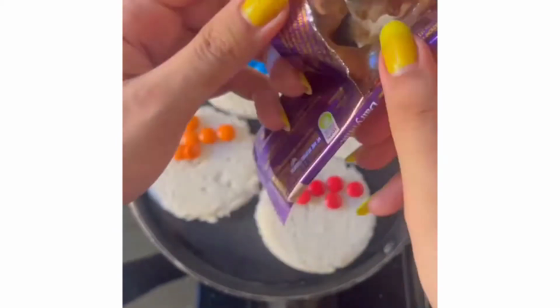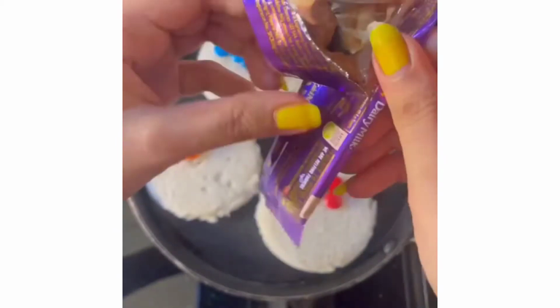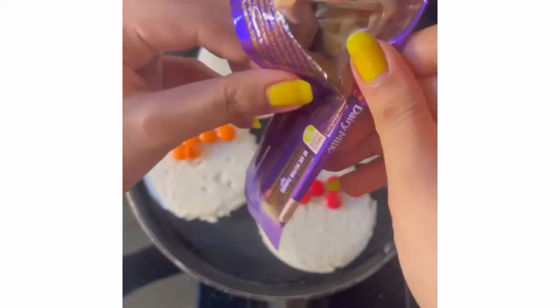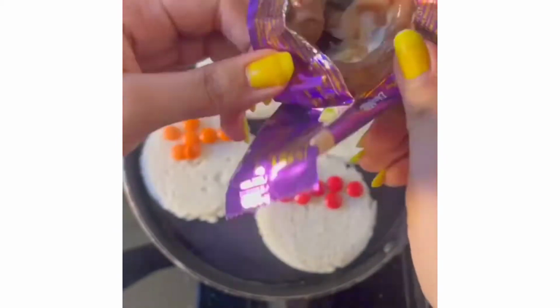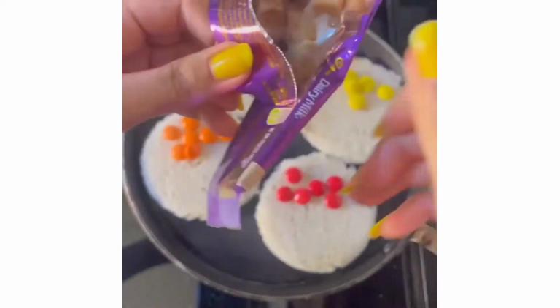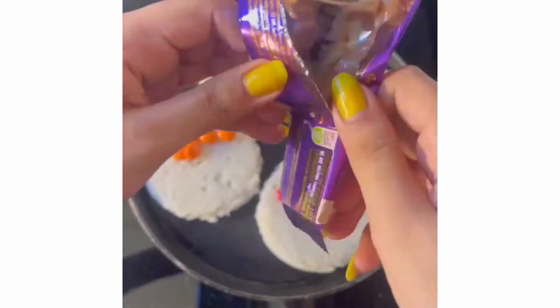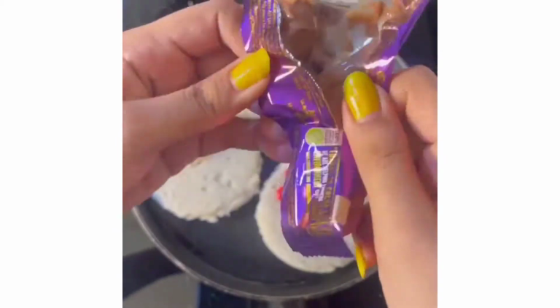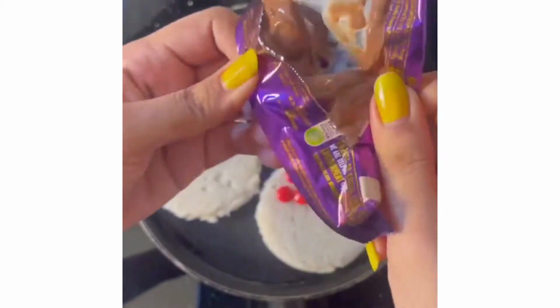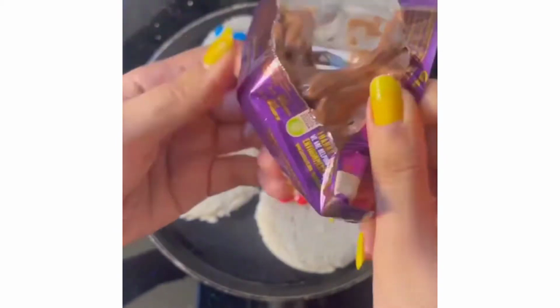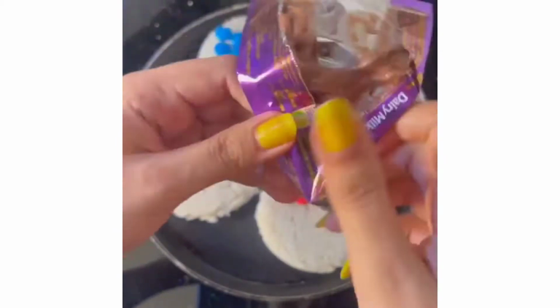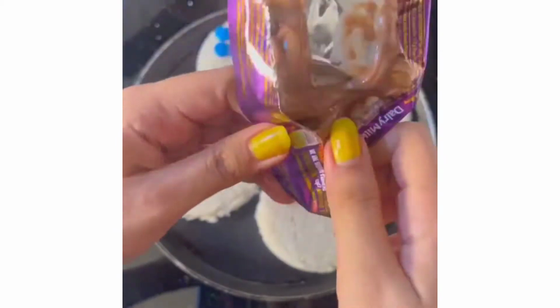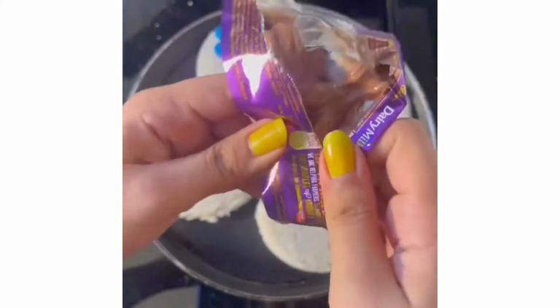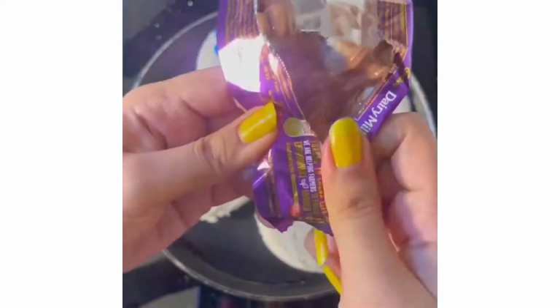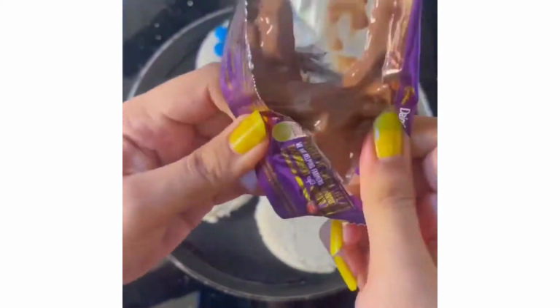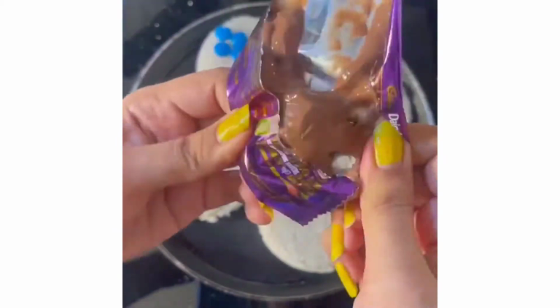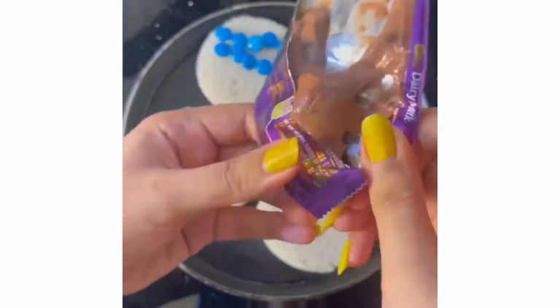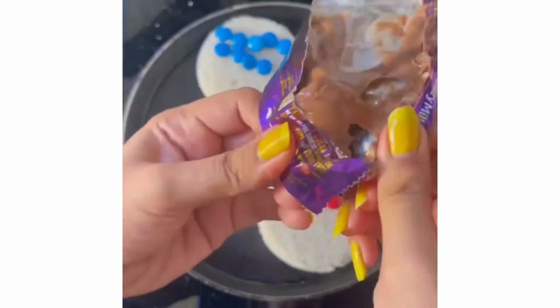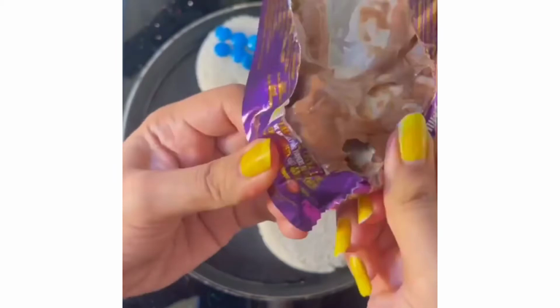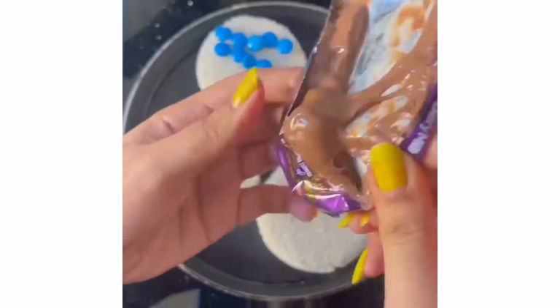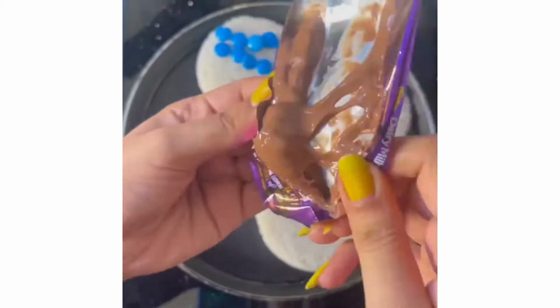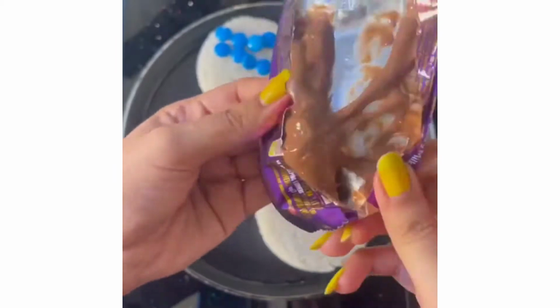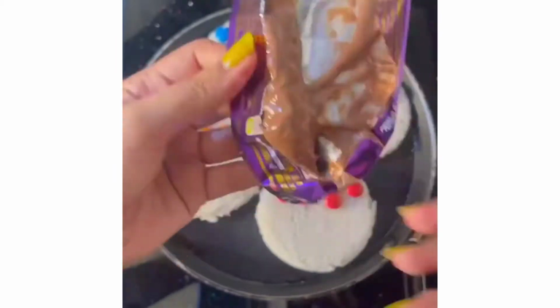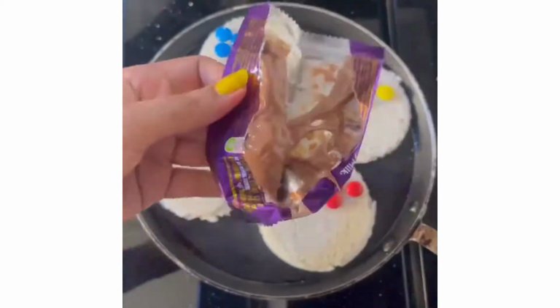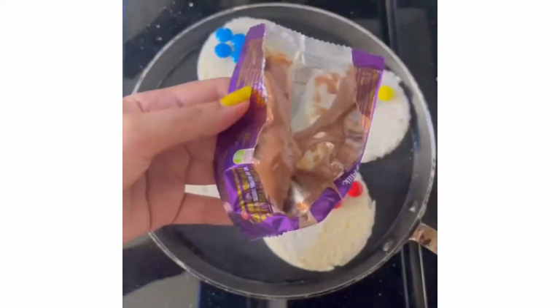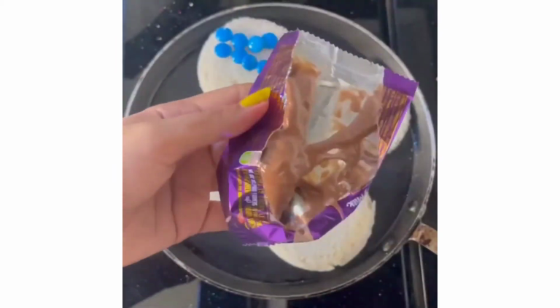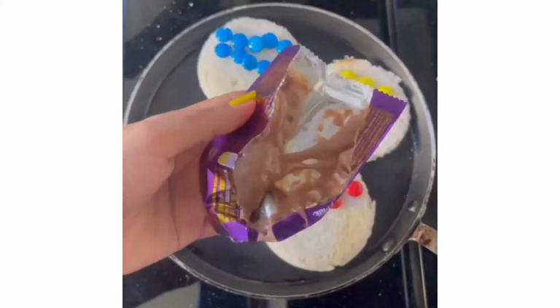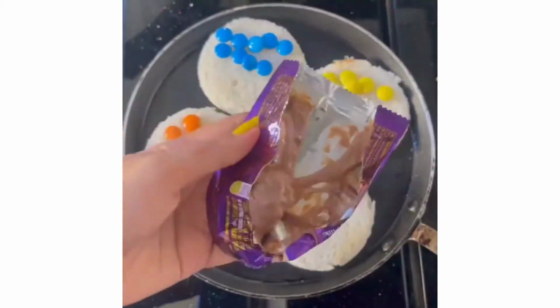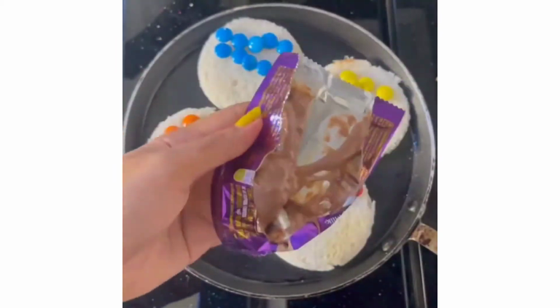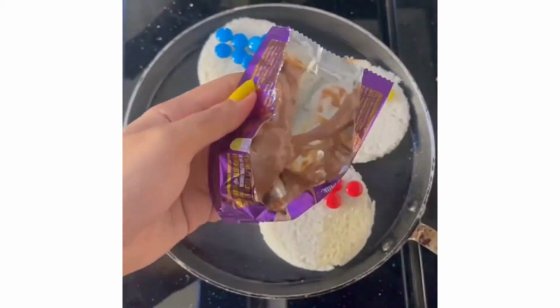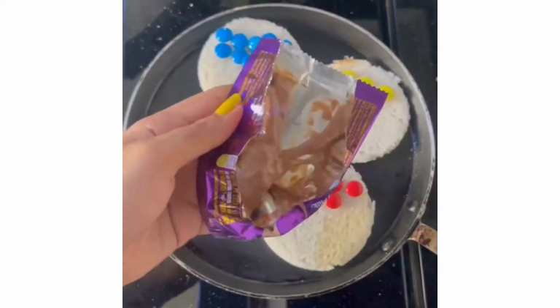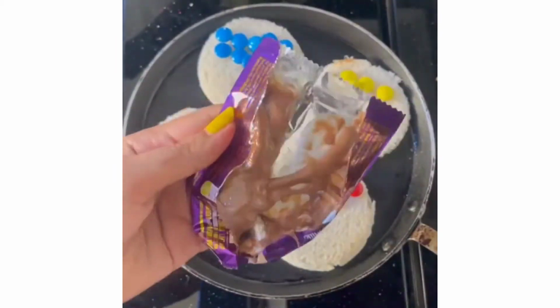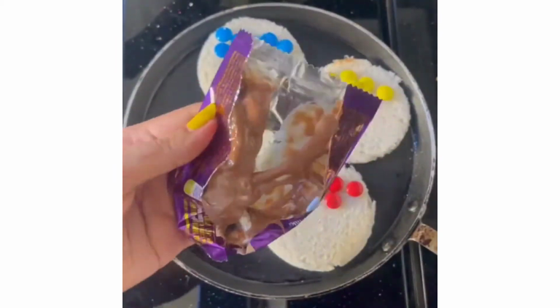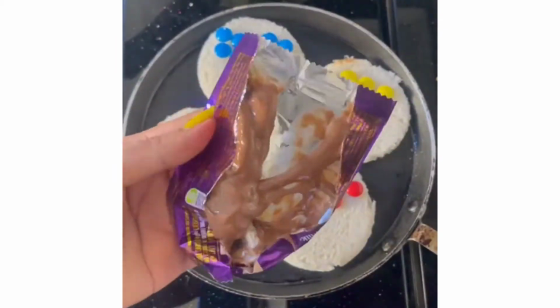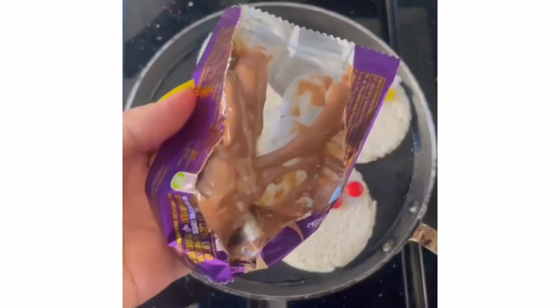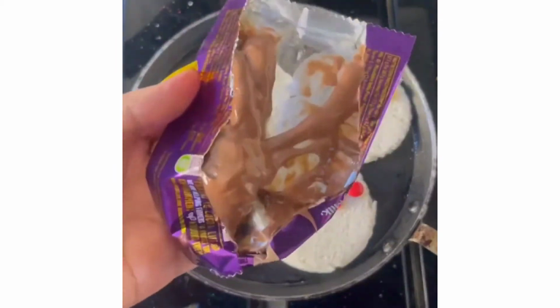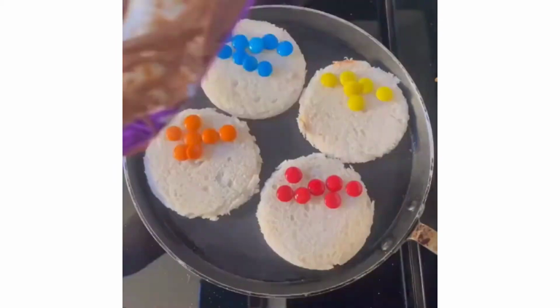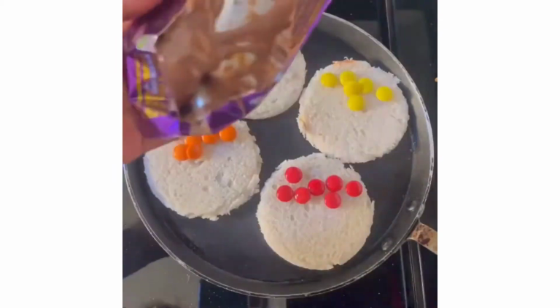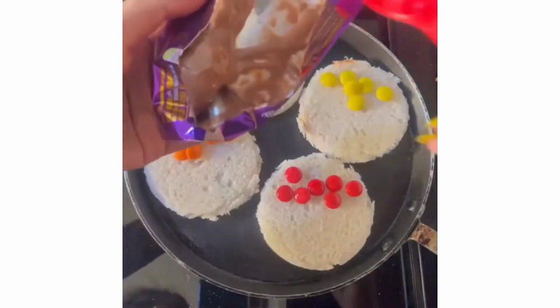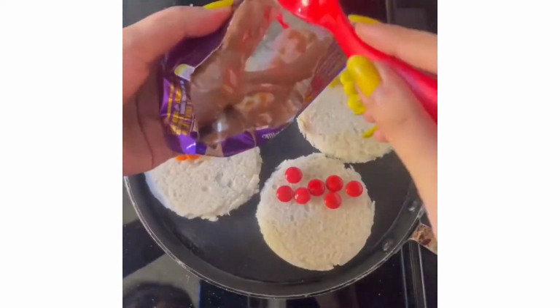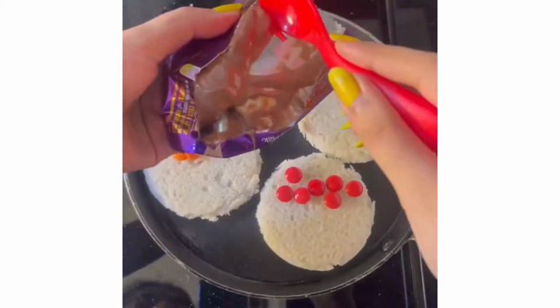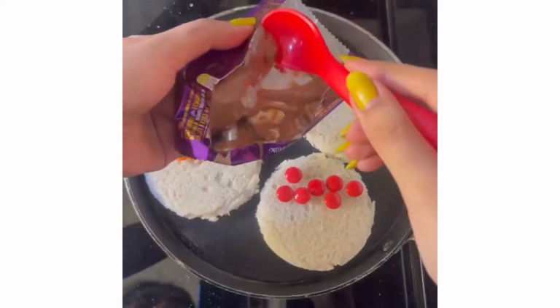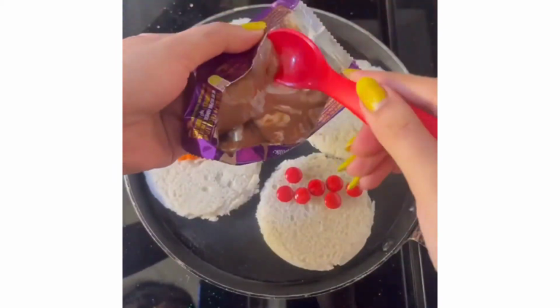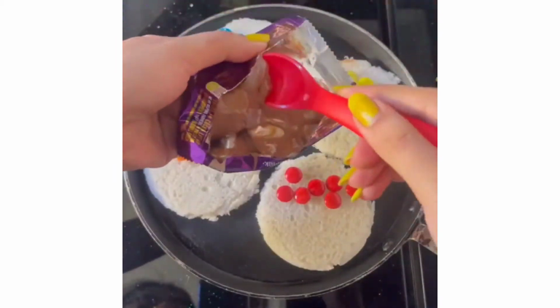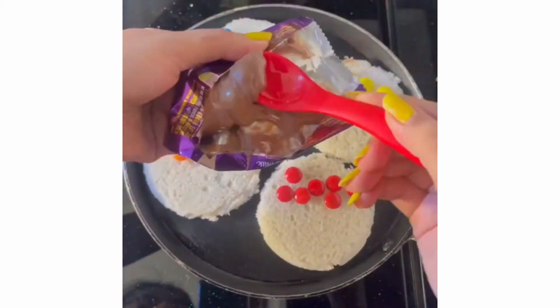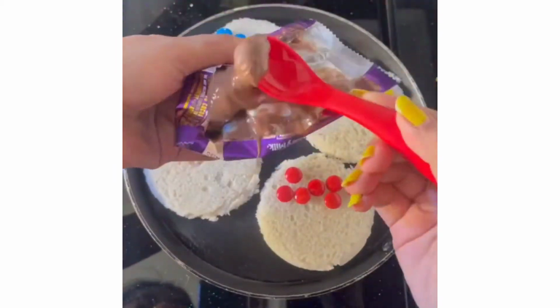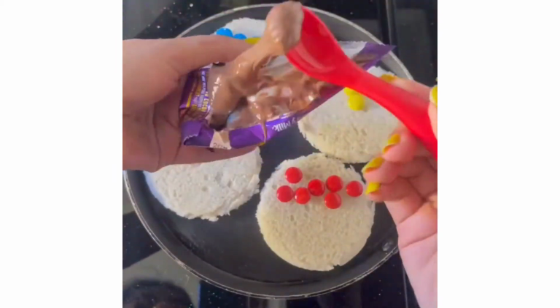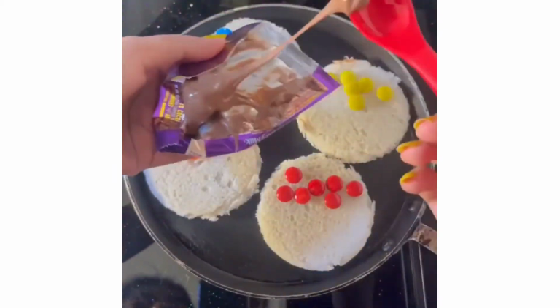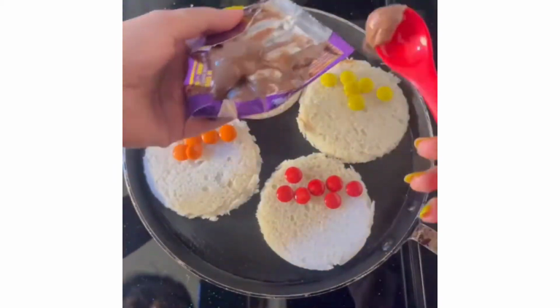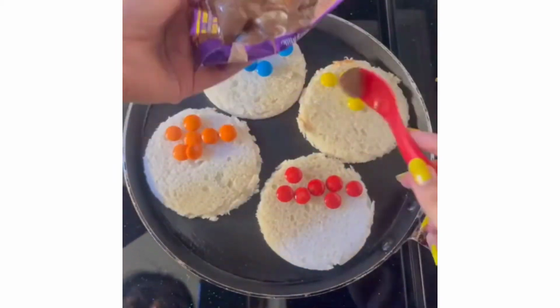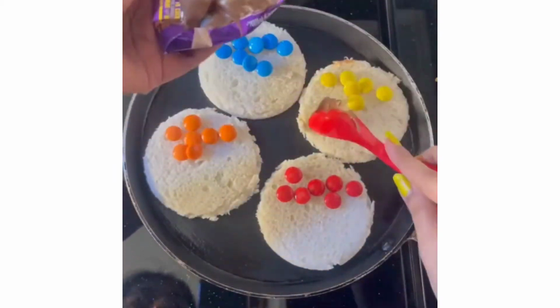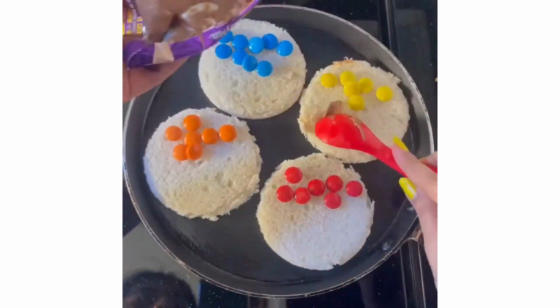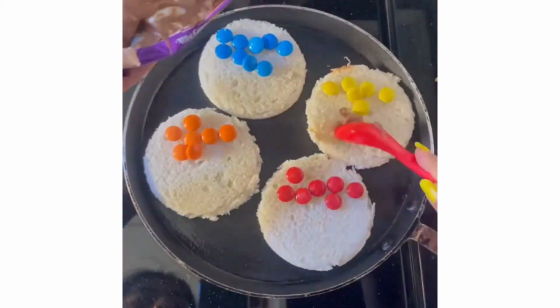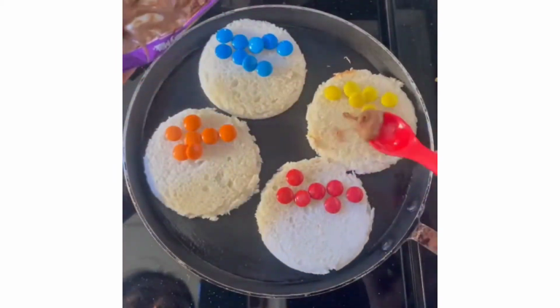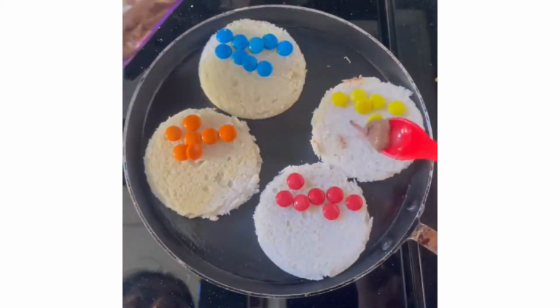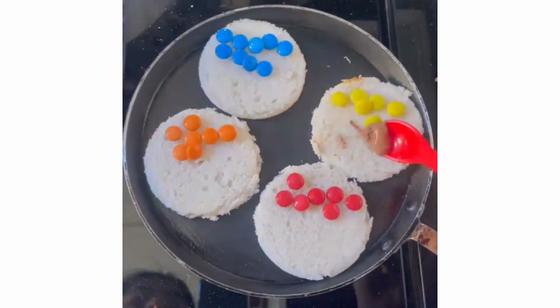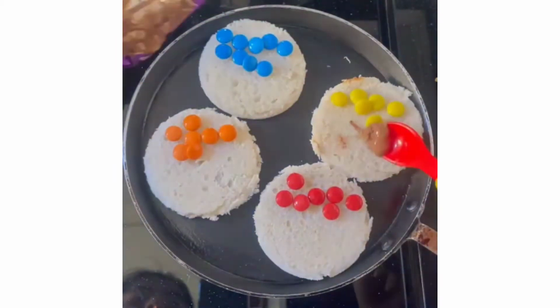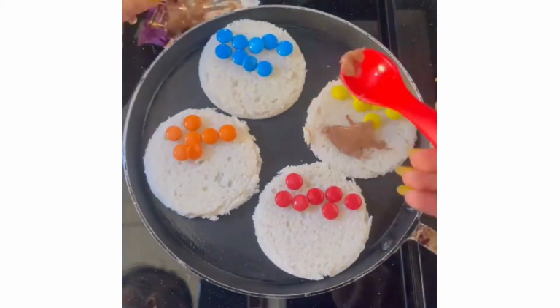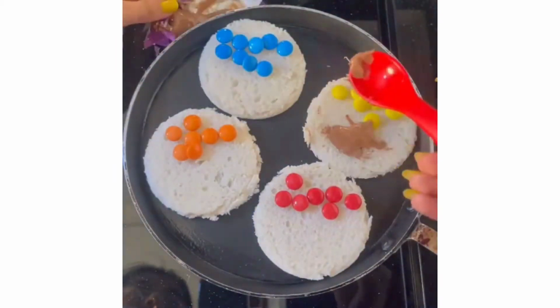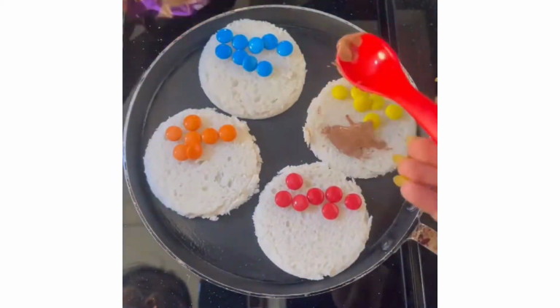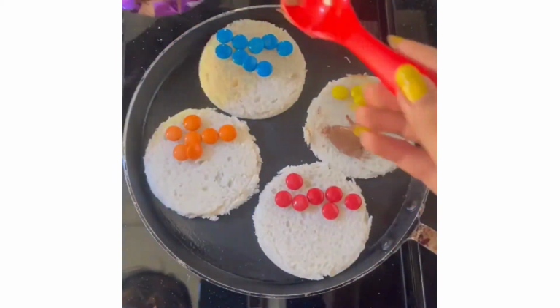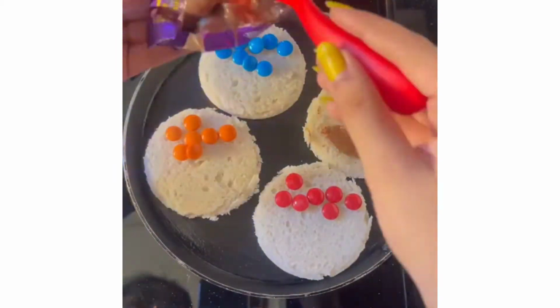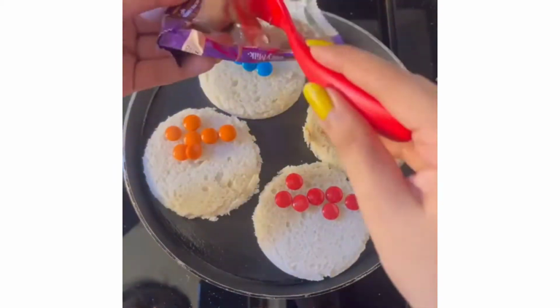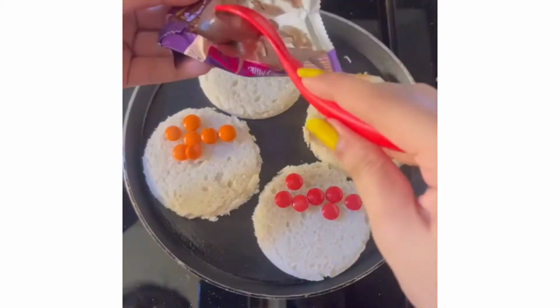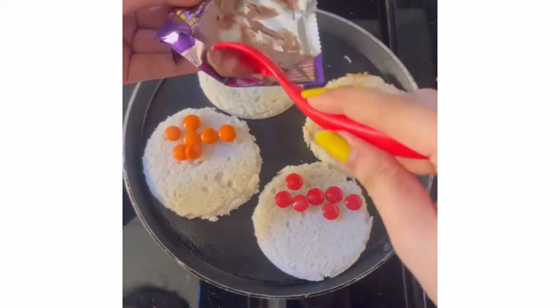We are going to make chocolate and spread it on our bread.